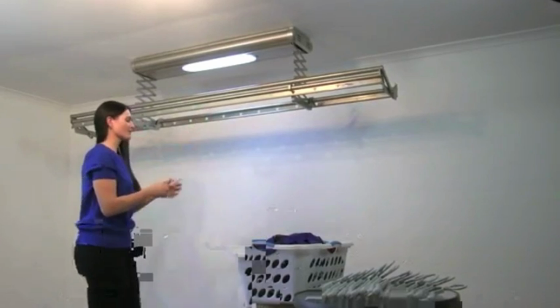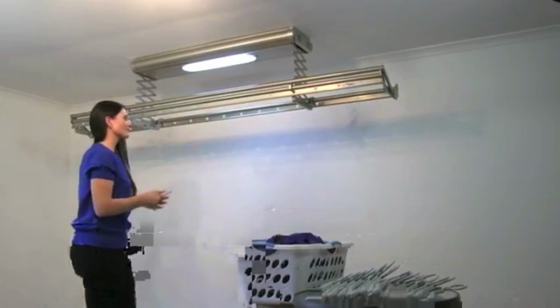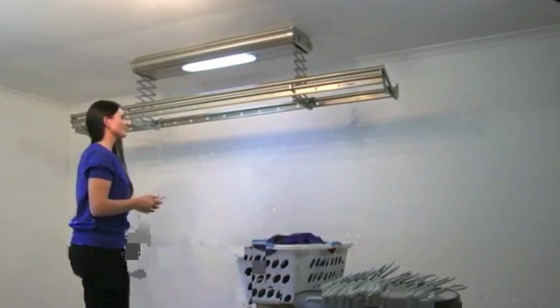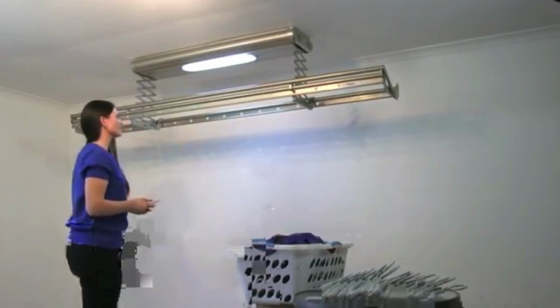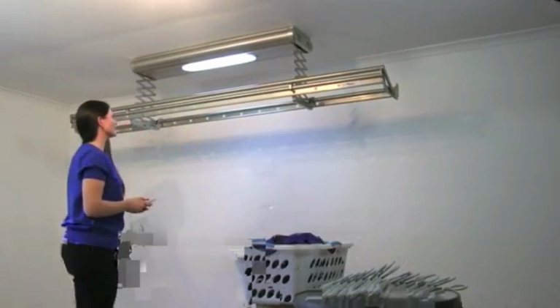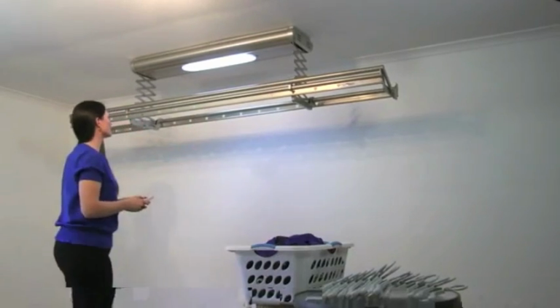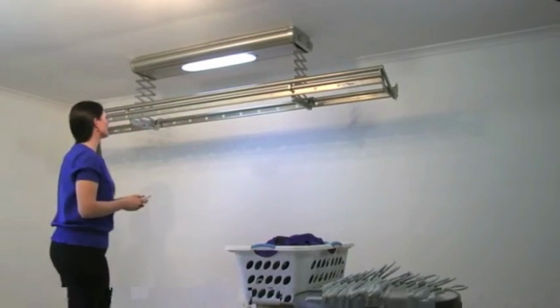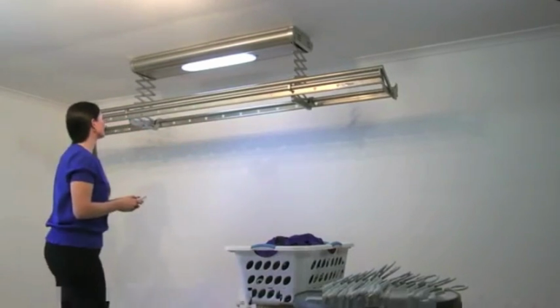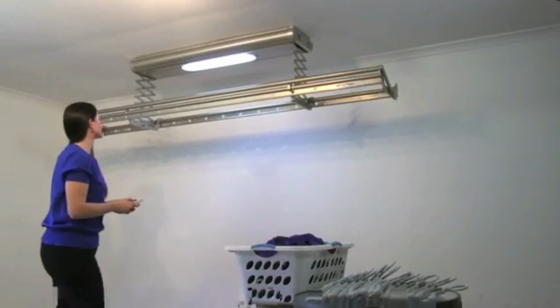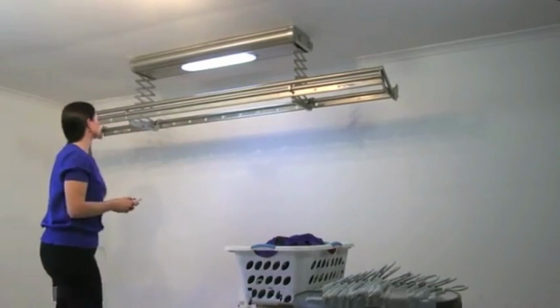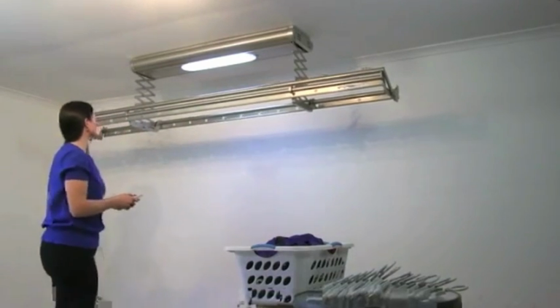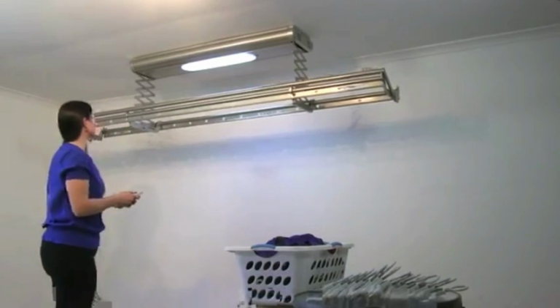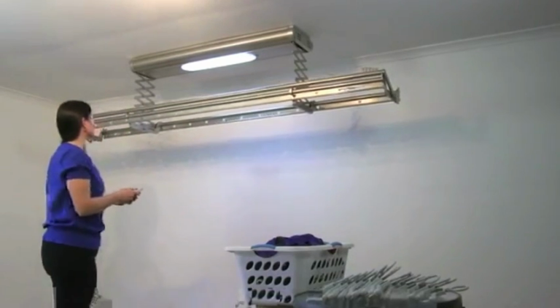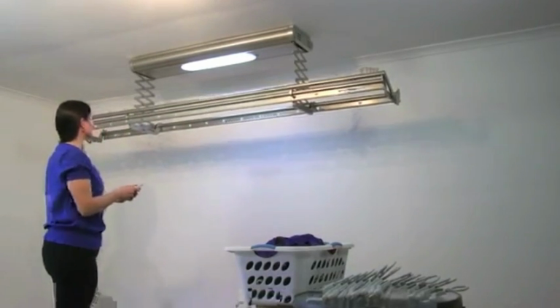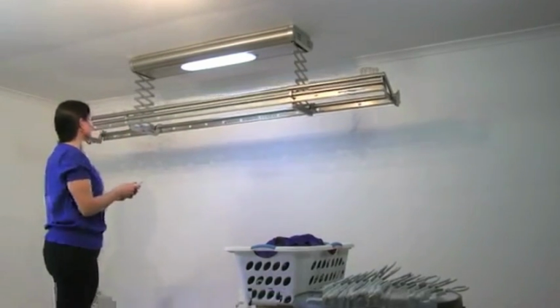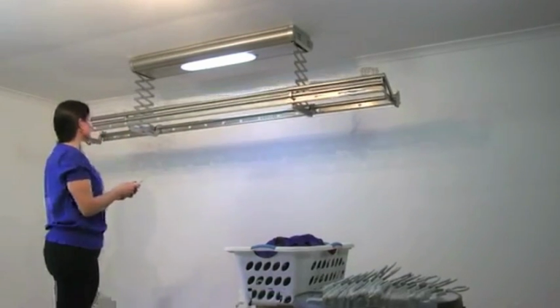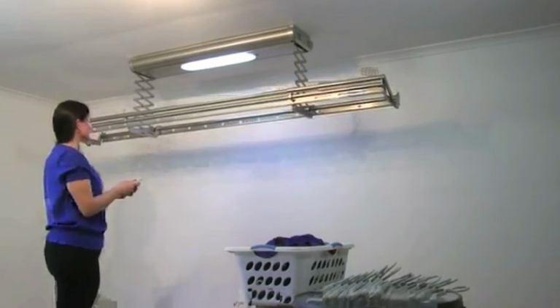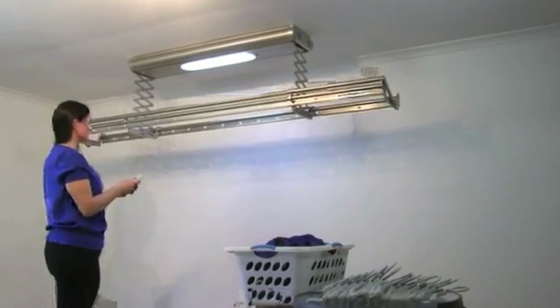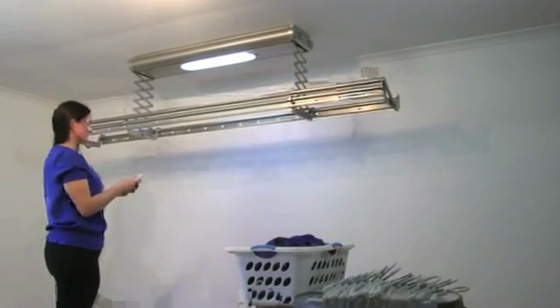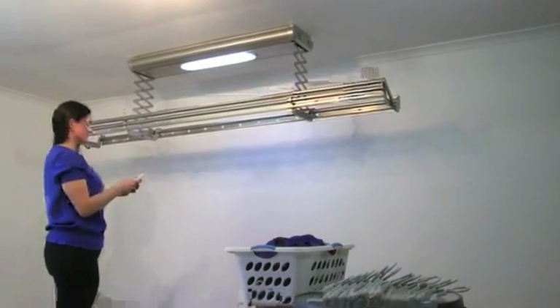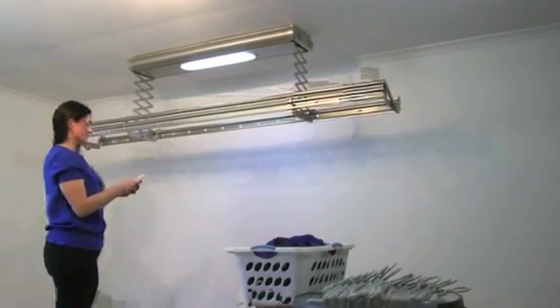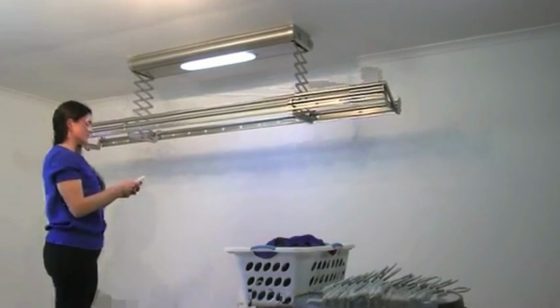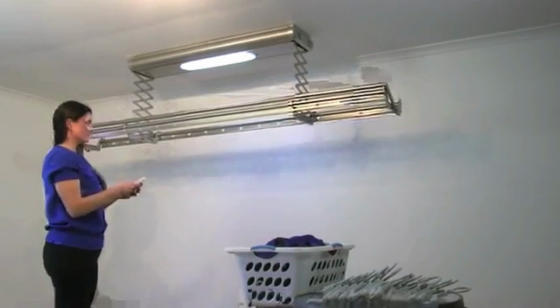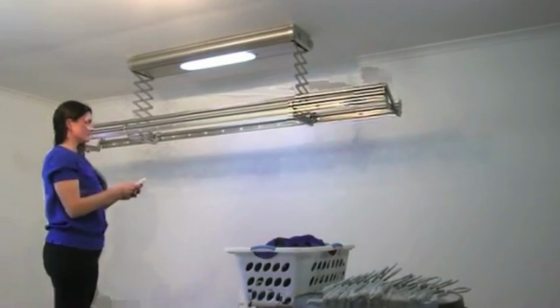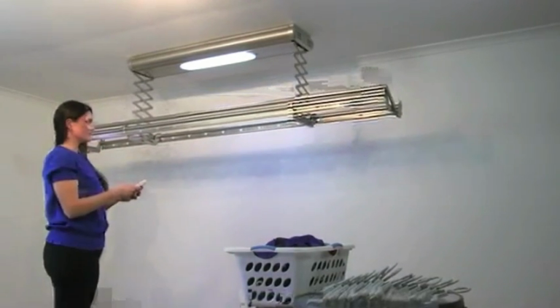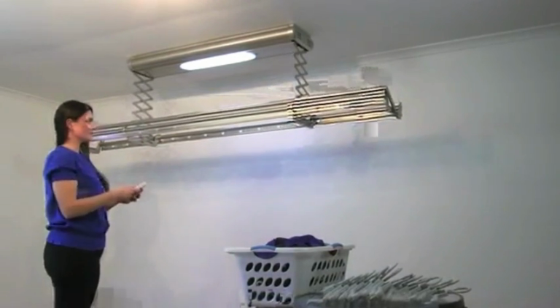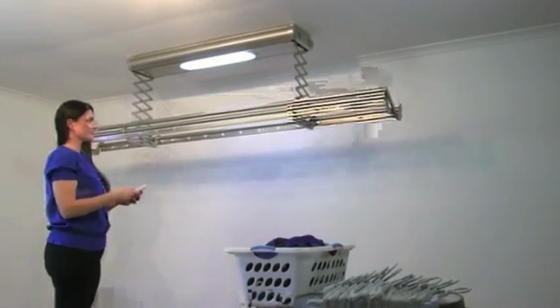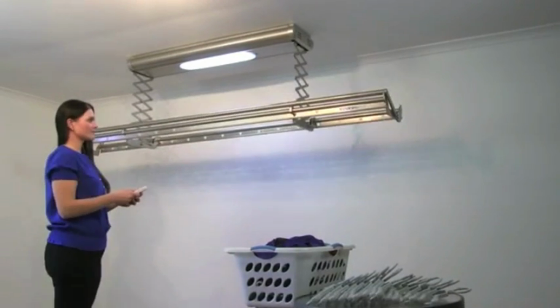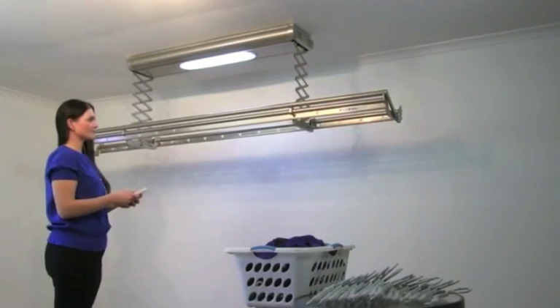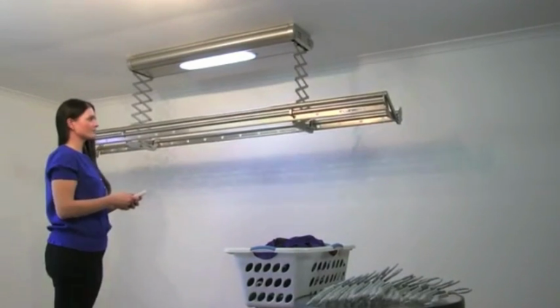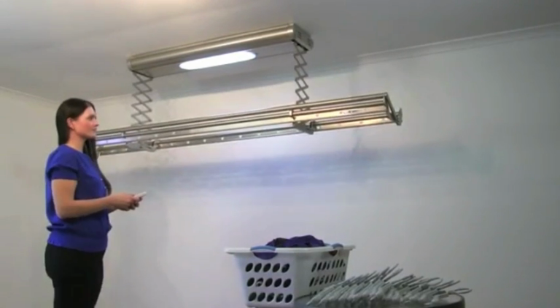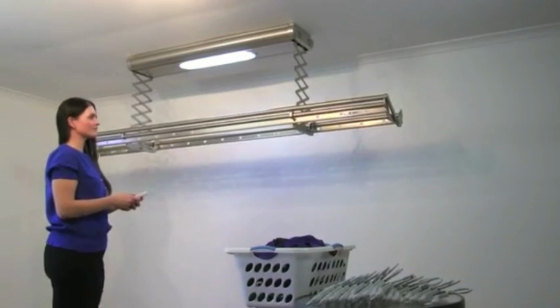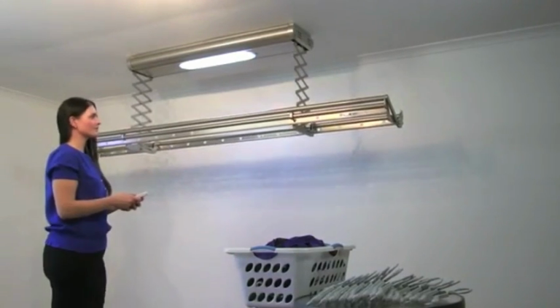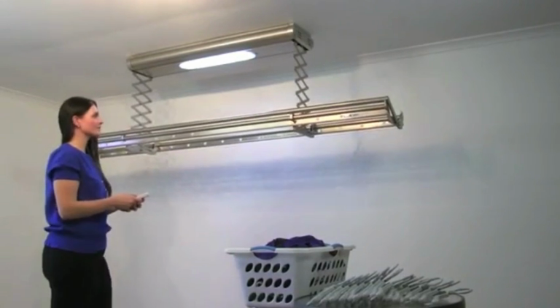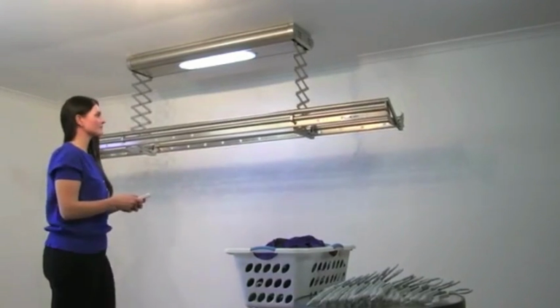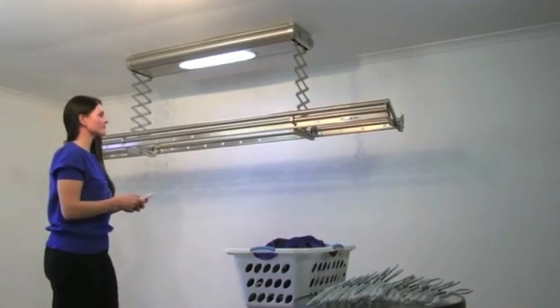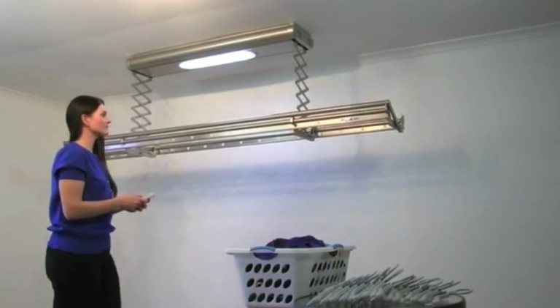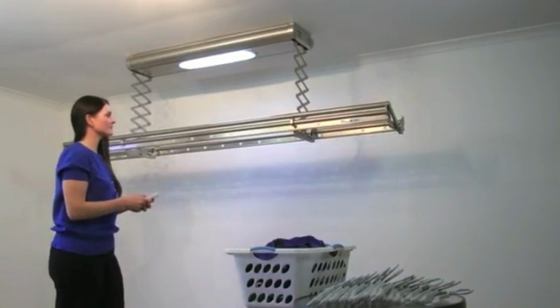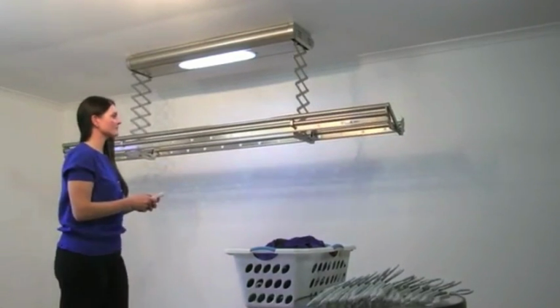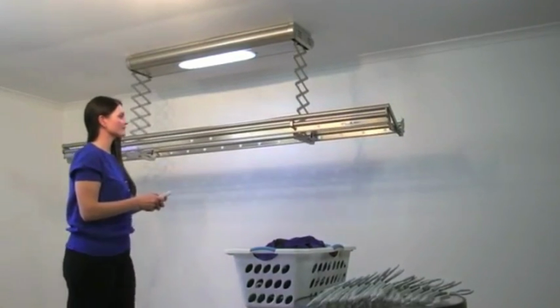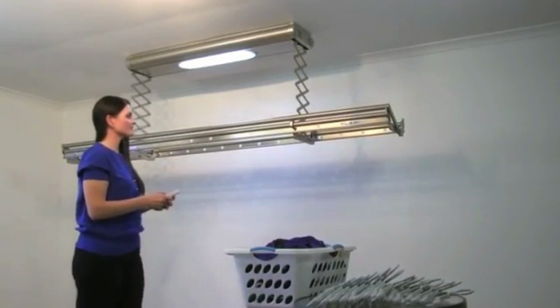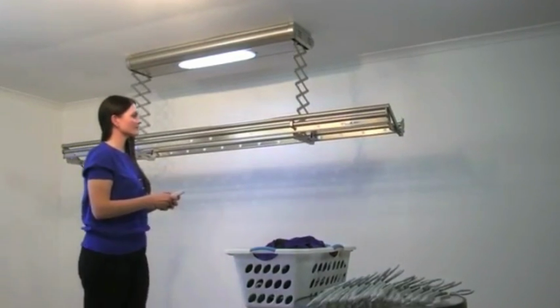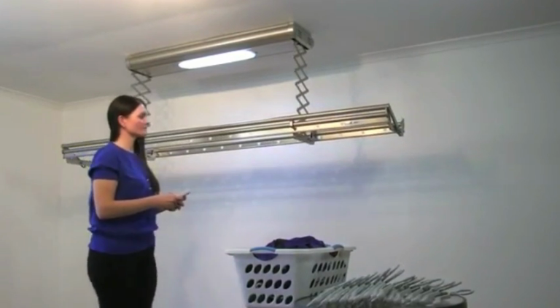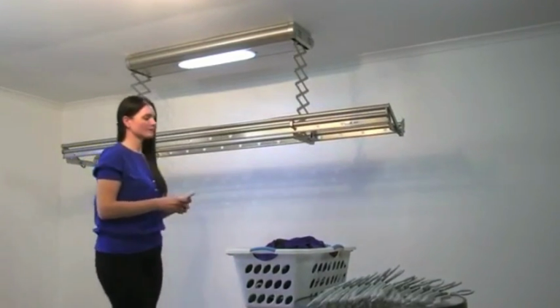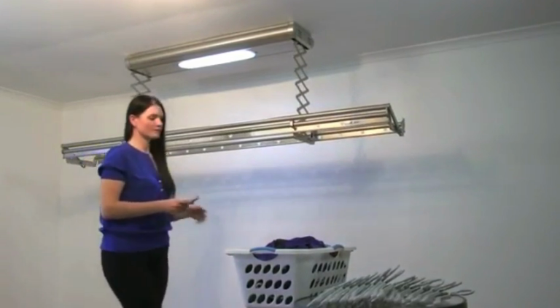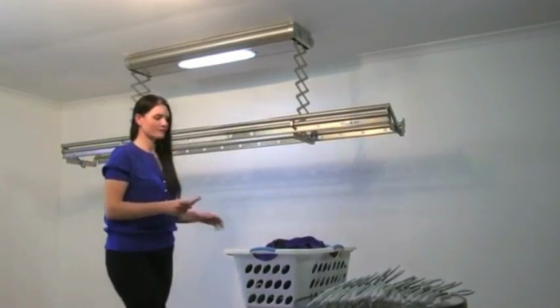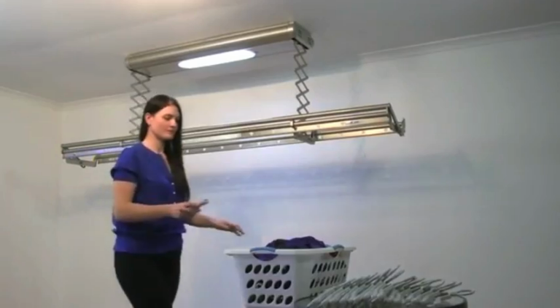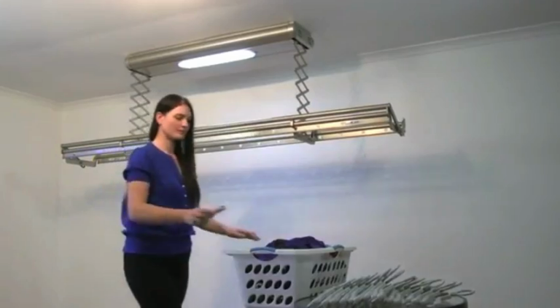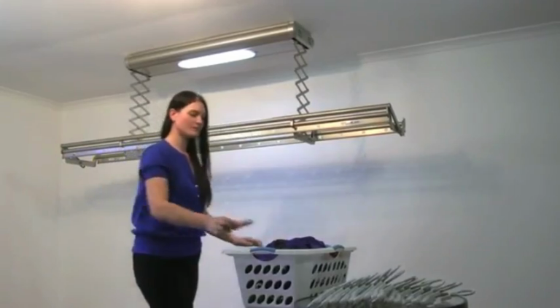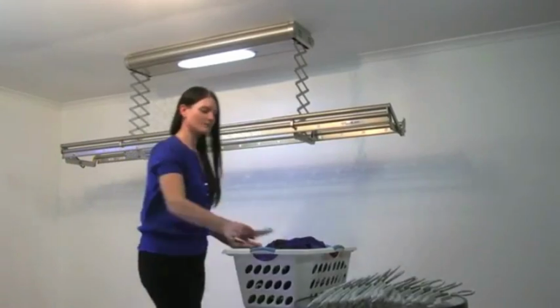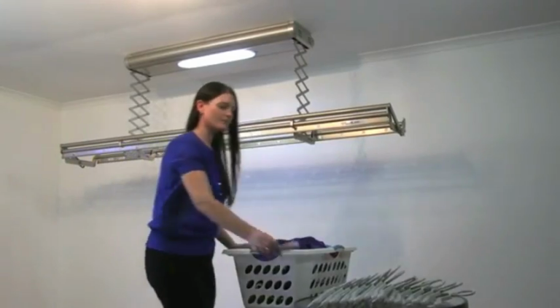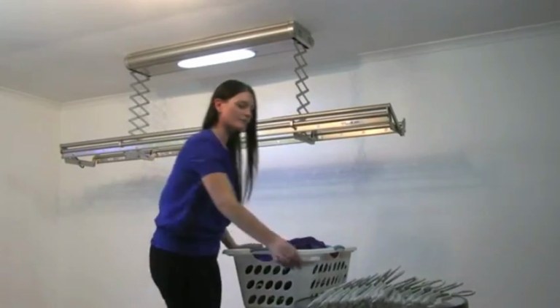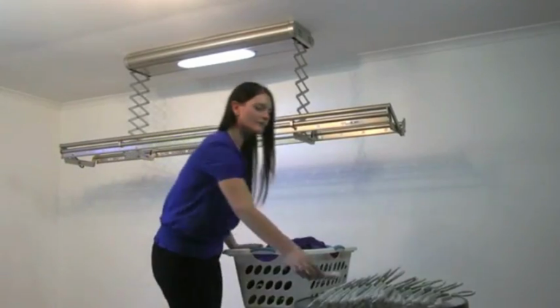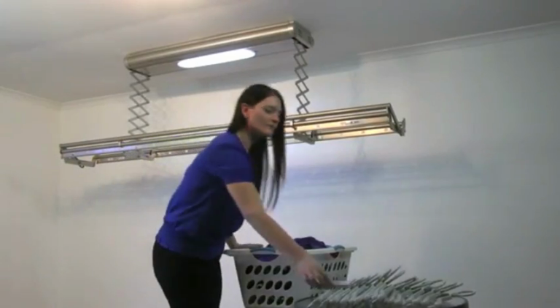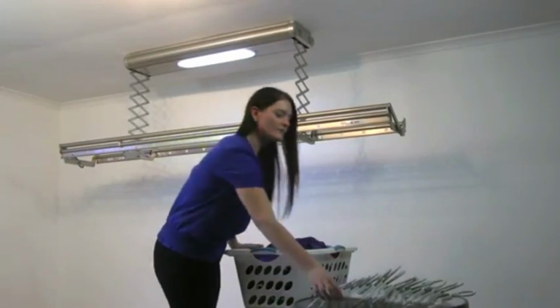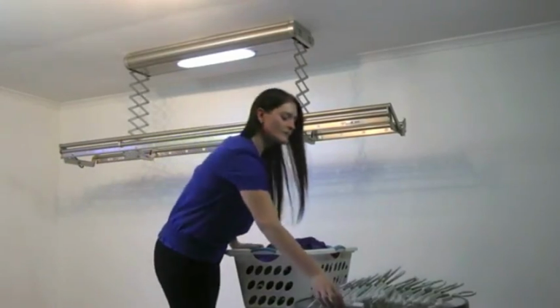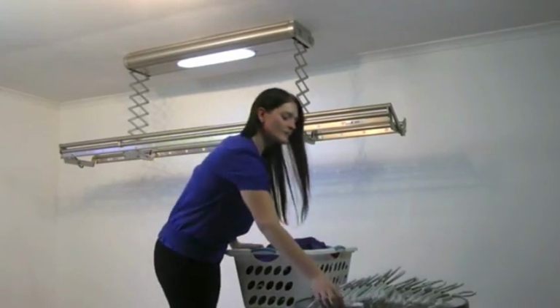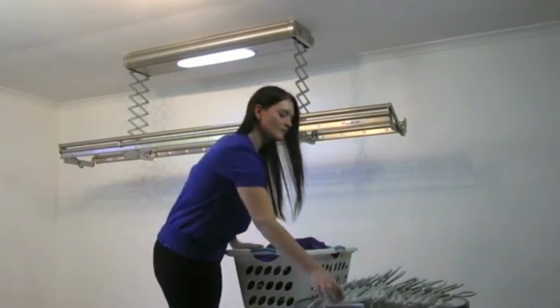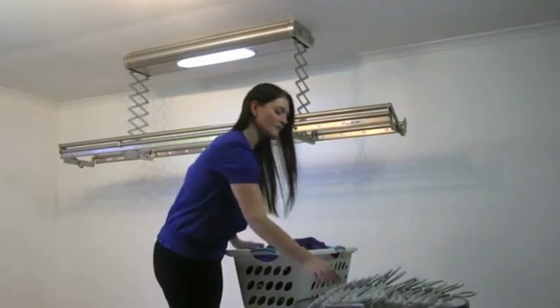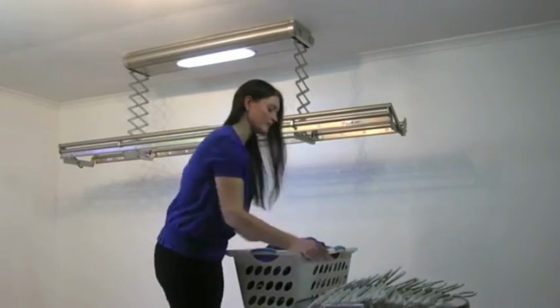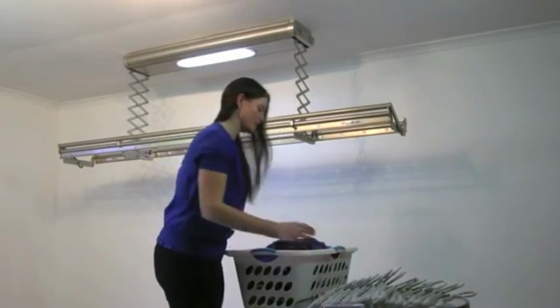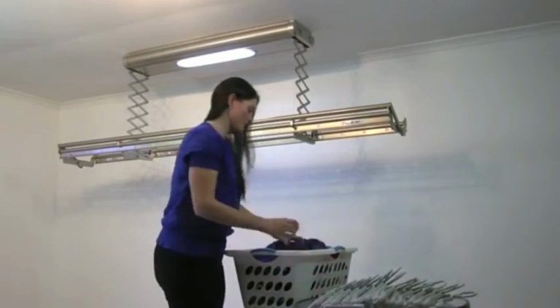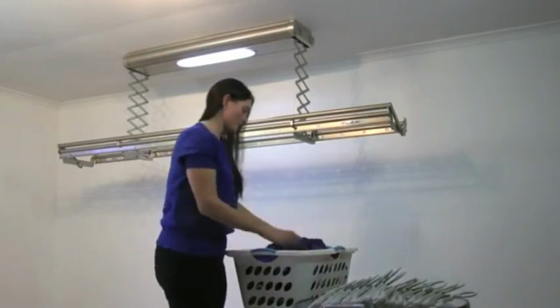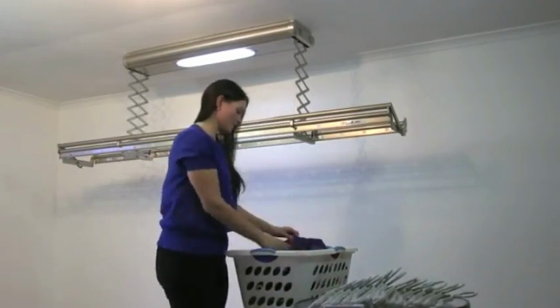Once you've reached your desired hanging height, stop SpaceSaver using your remote control and it will lock into place.